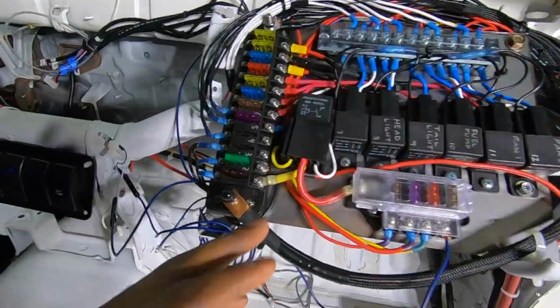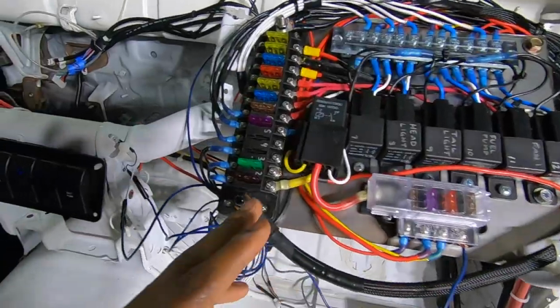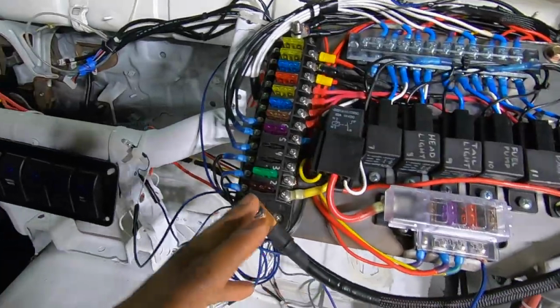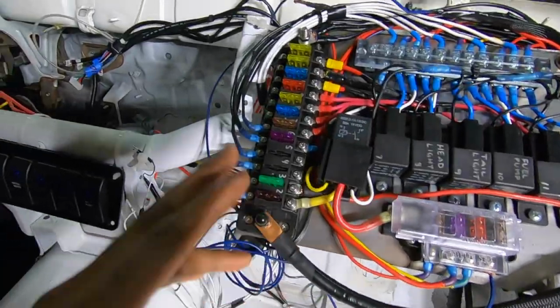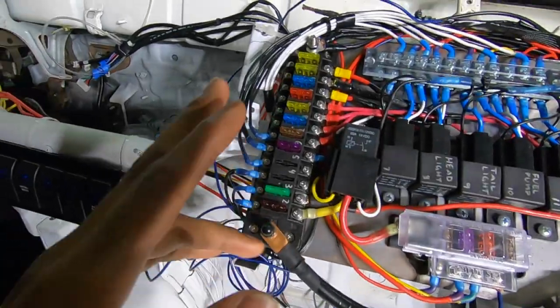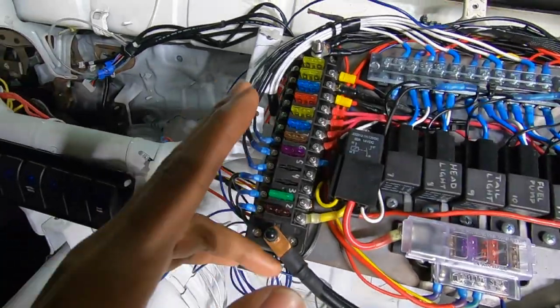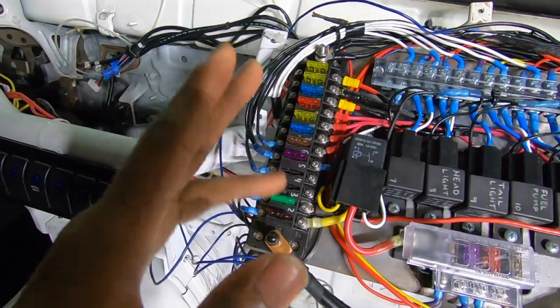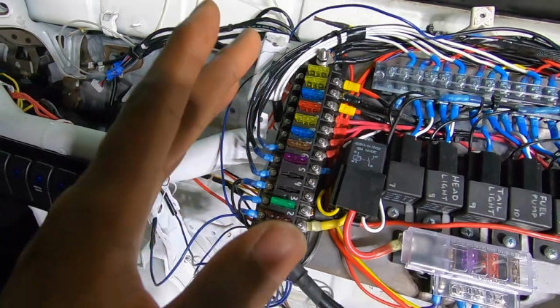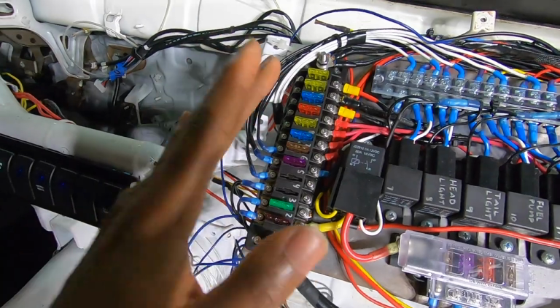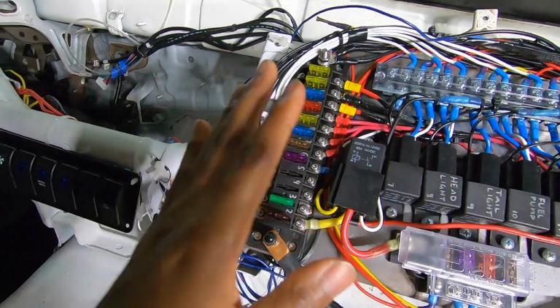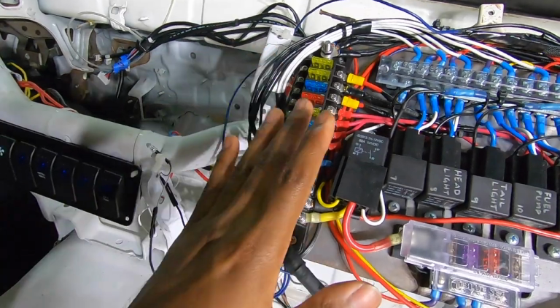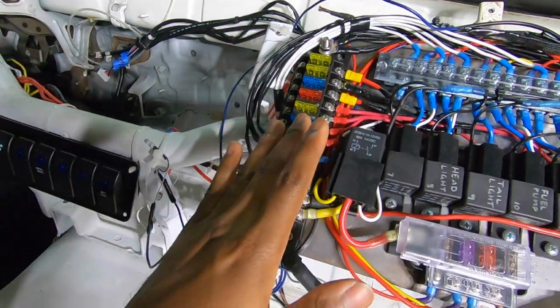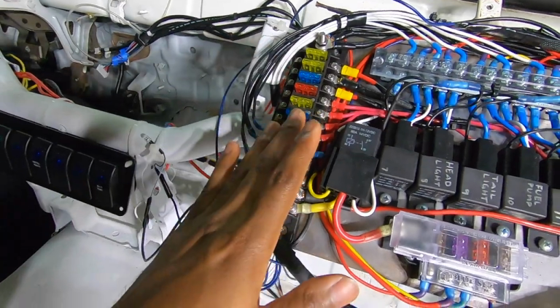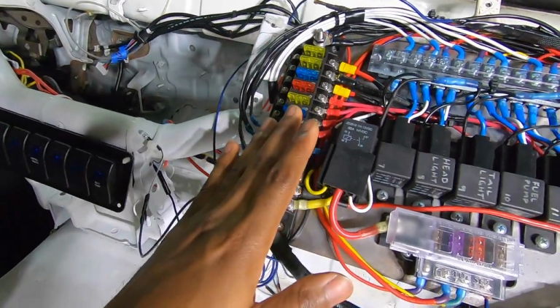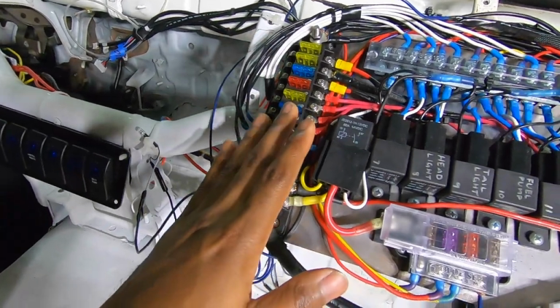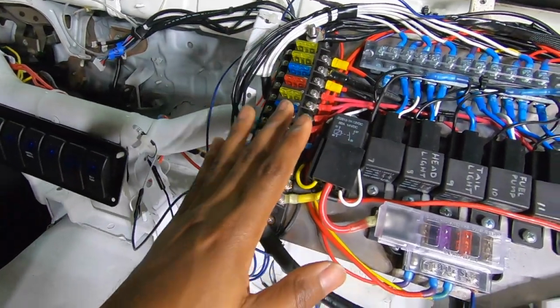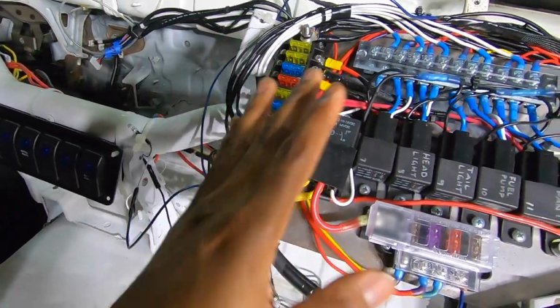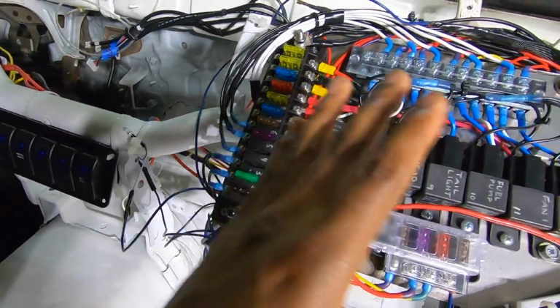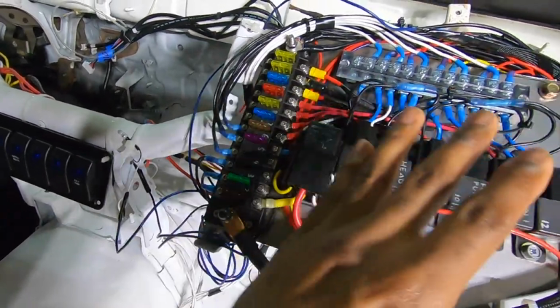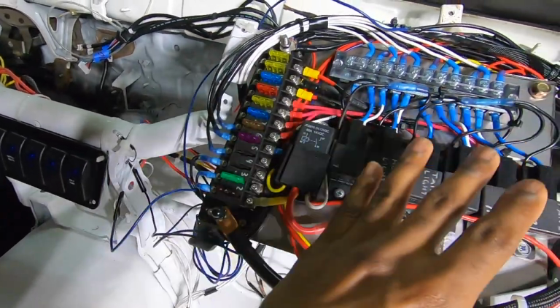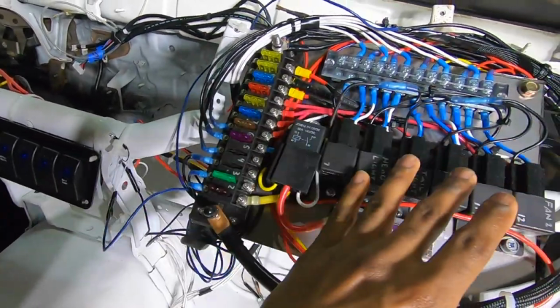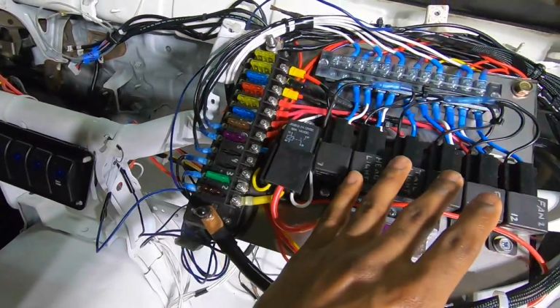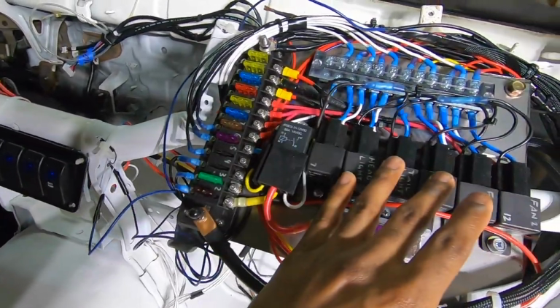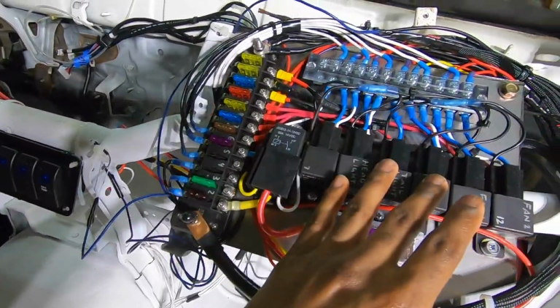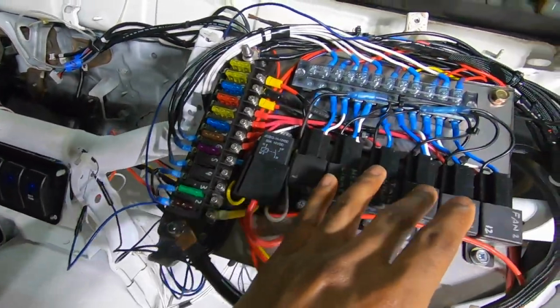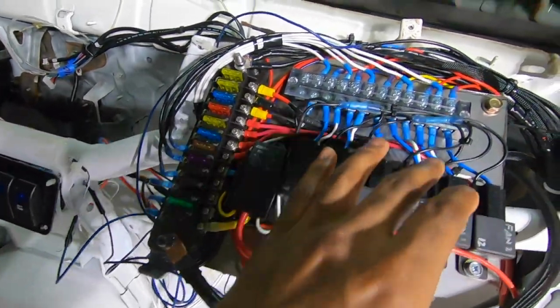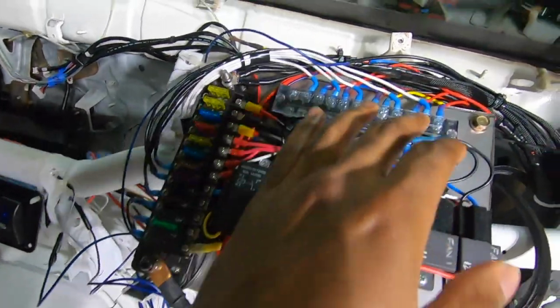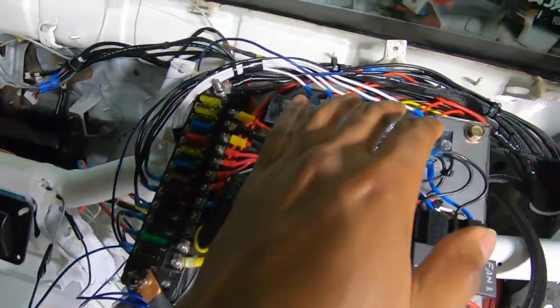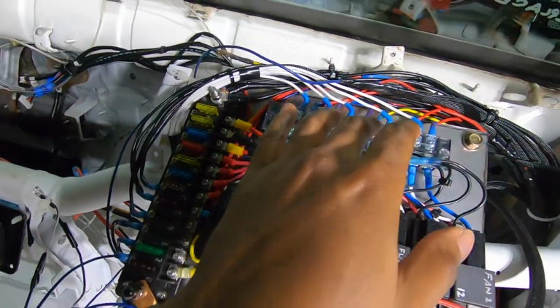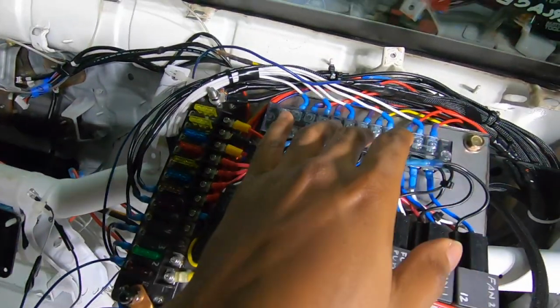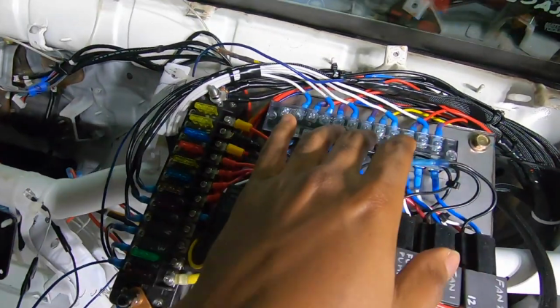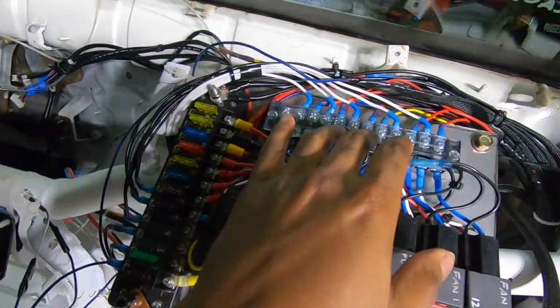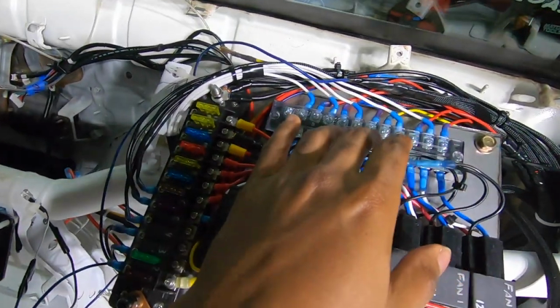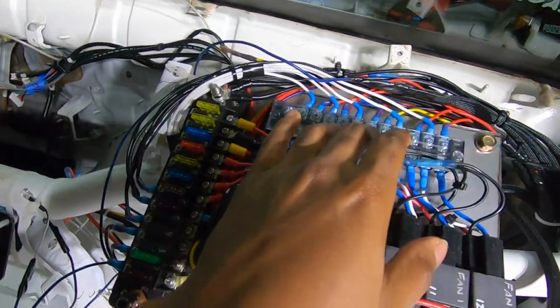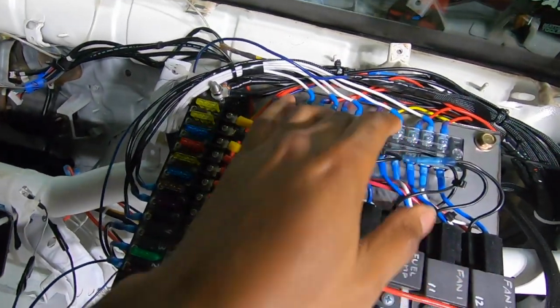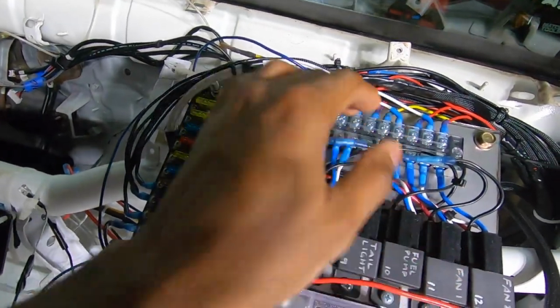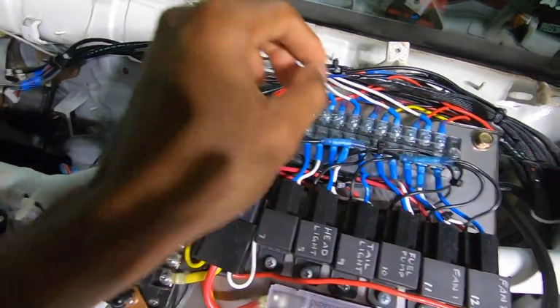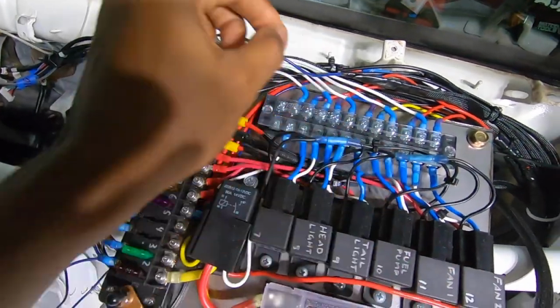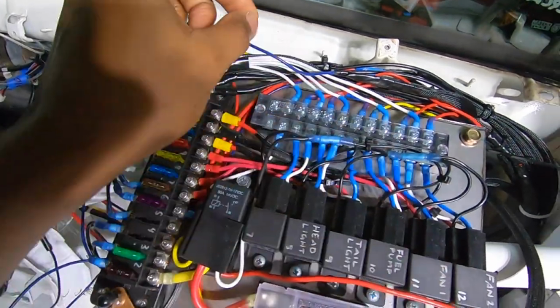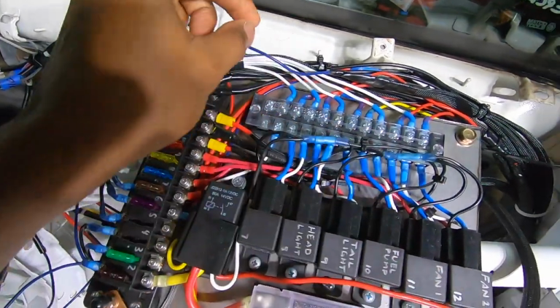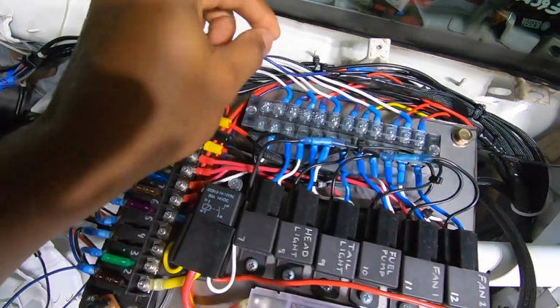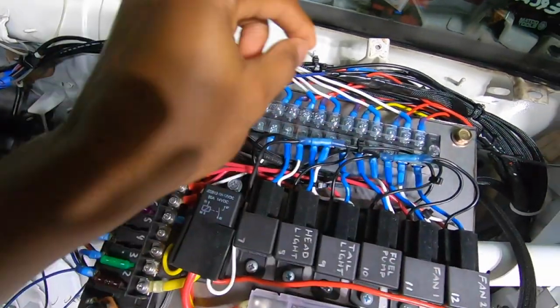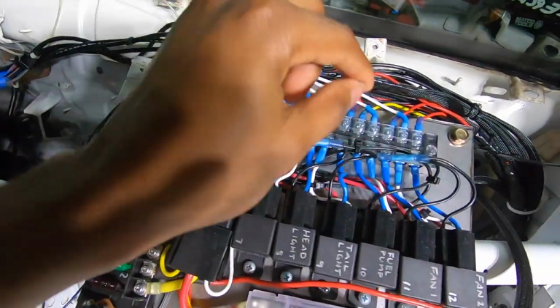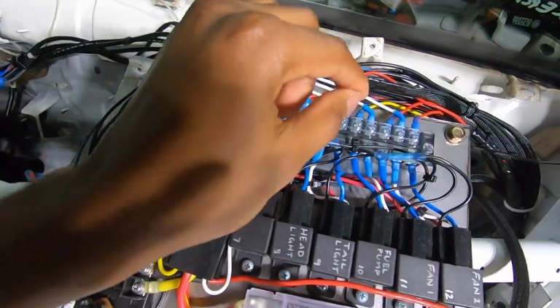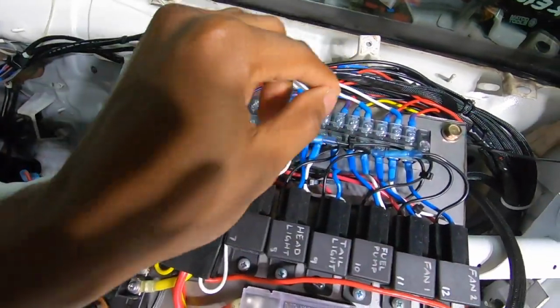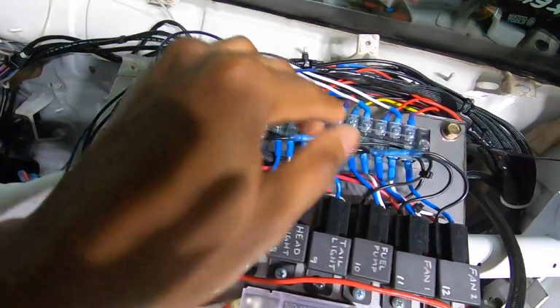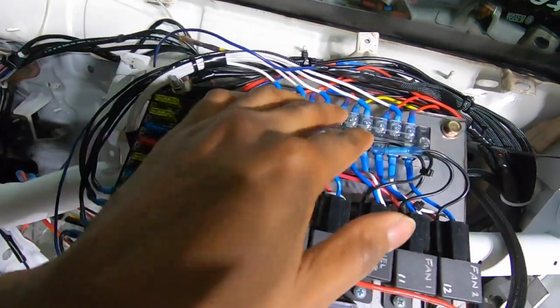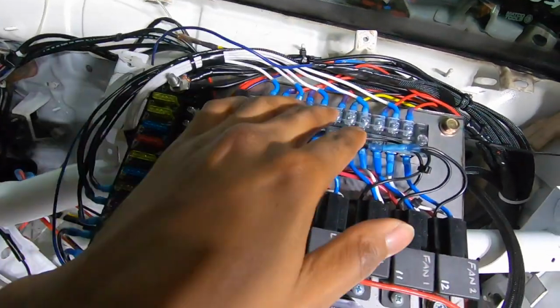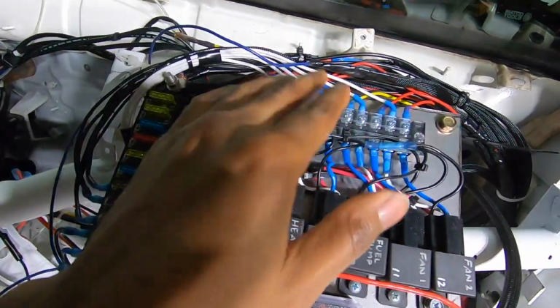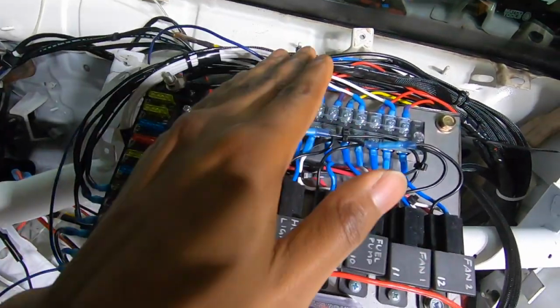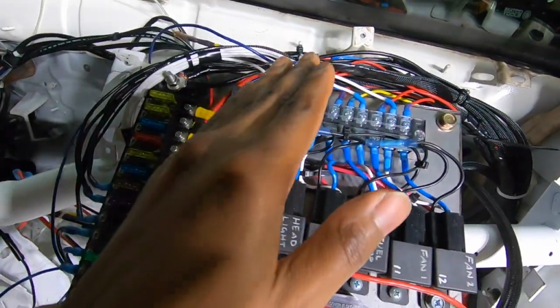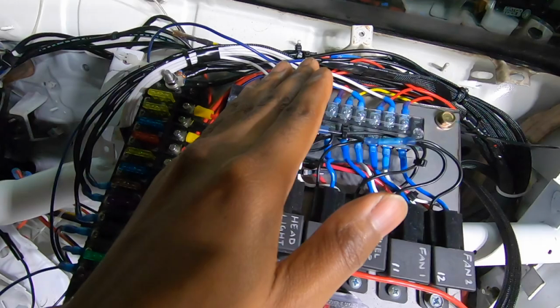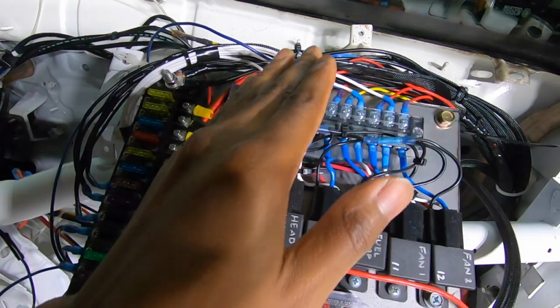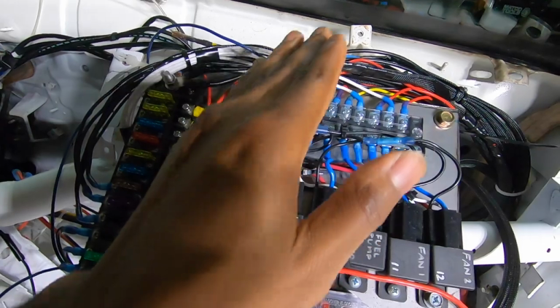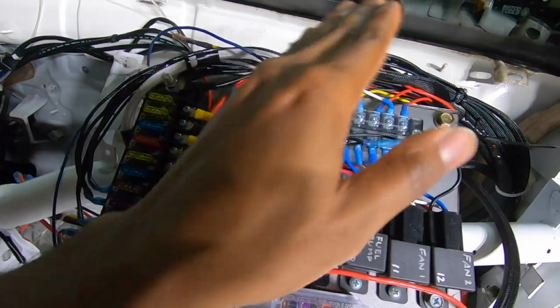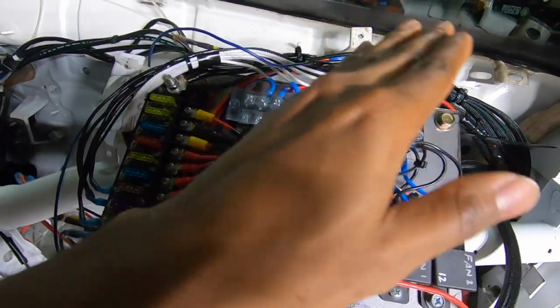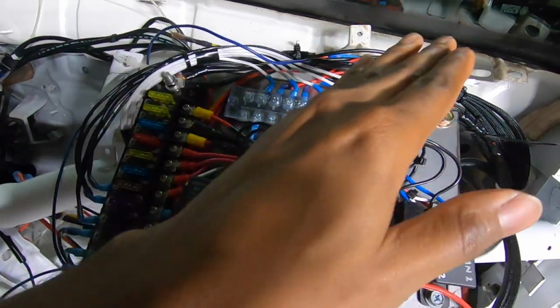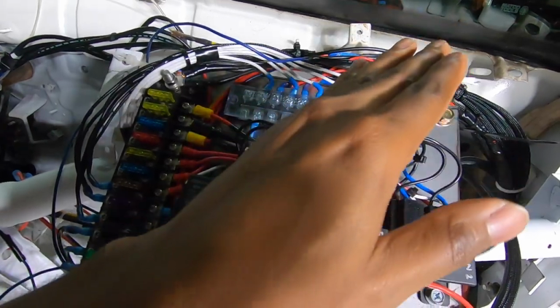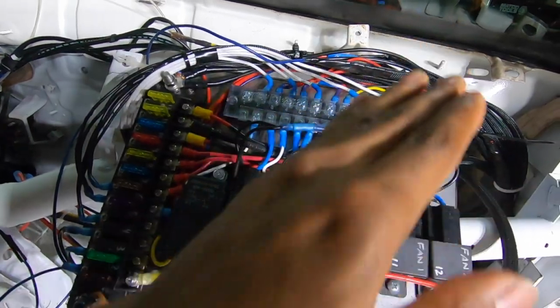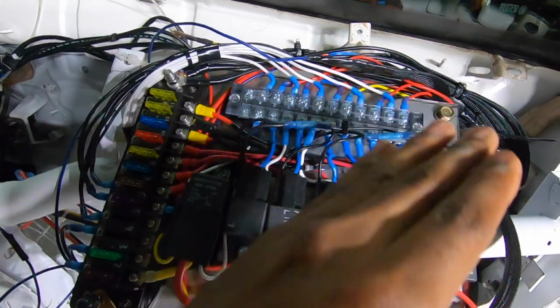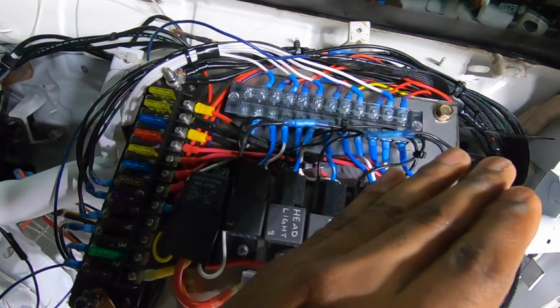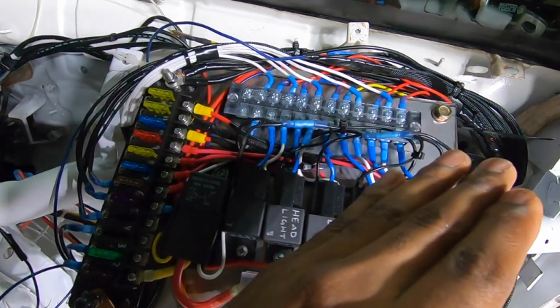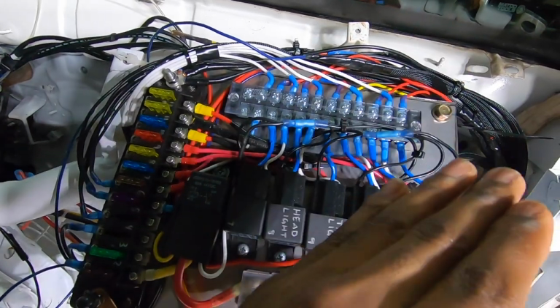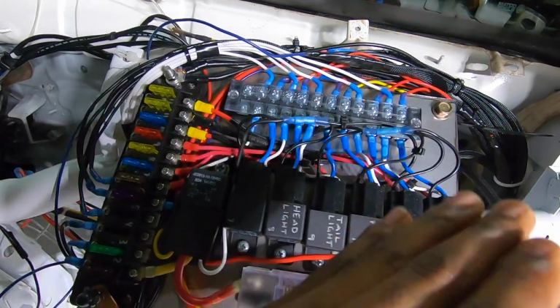Power comes in here through our fuses to our relays. This right here is power in for the switches and also power out for the loads.